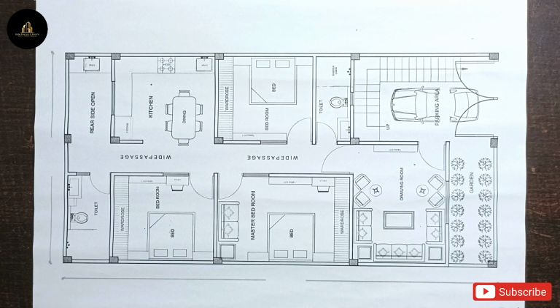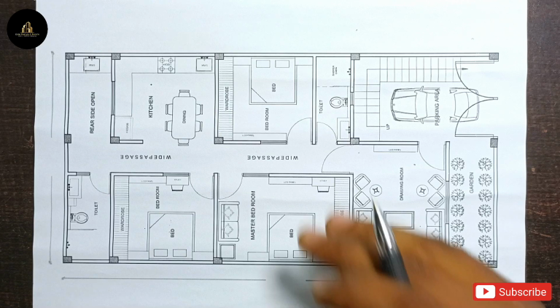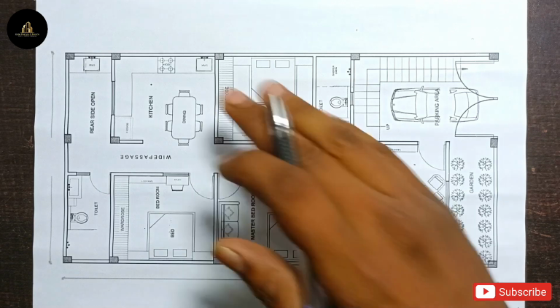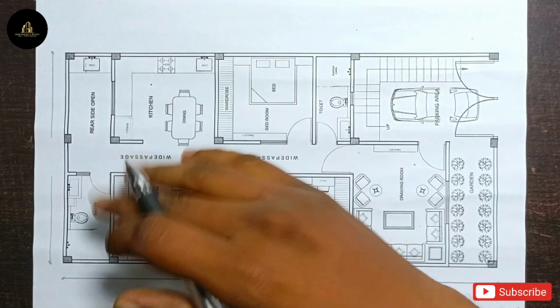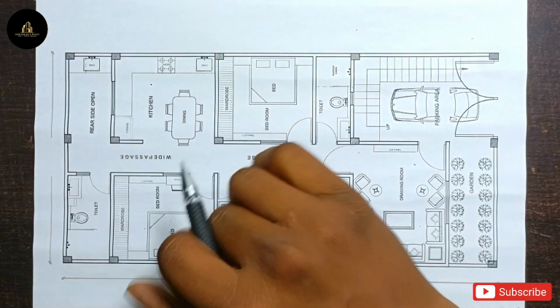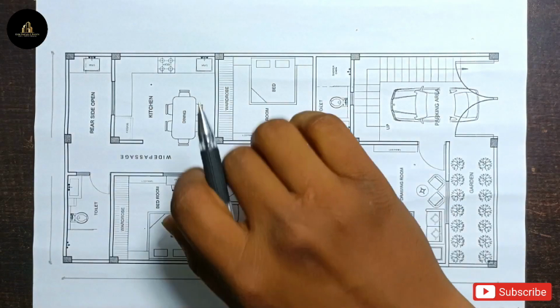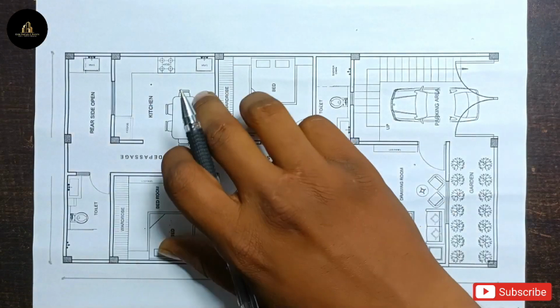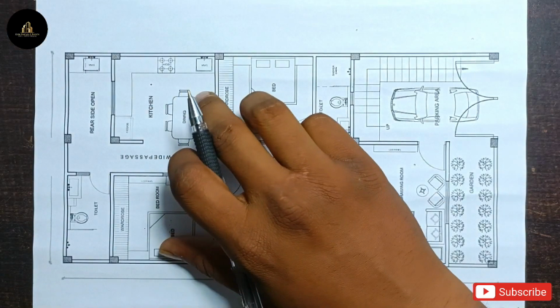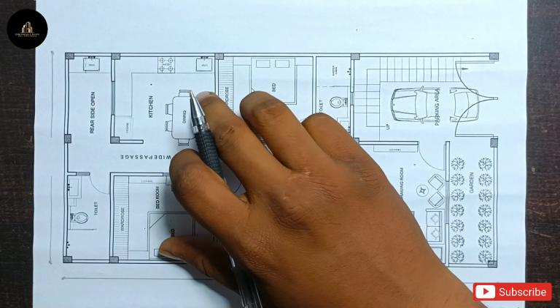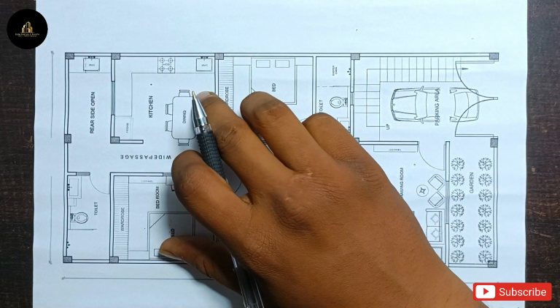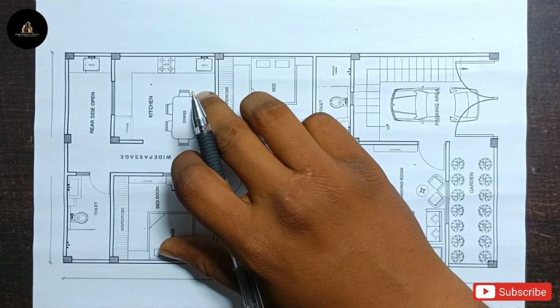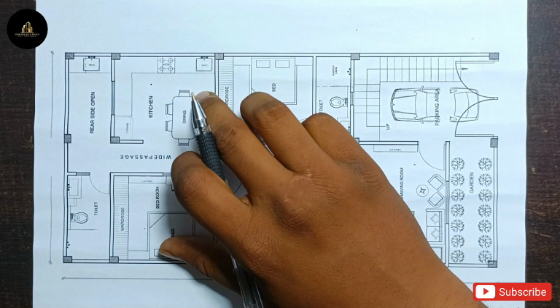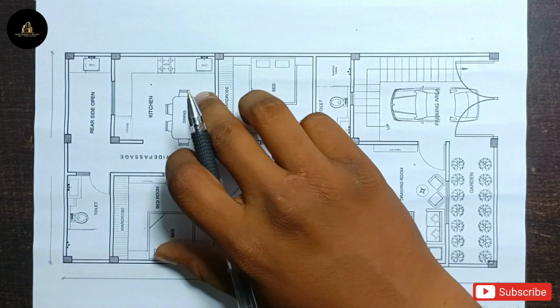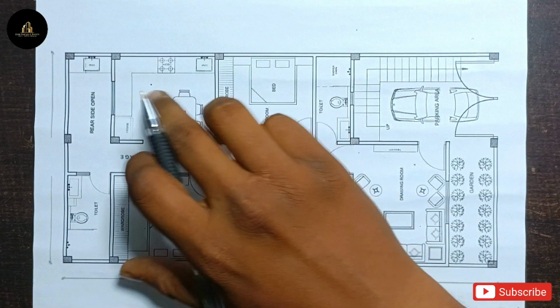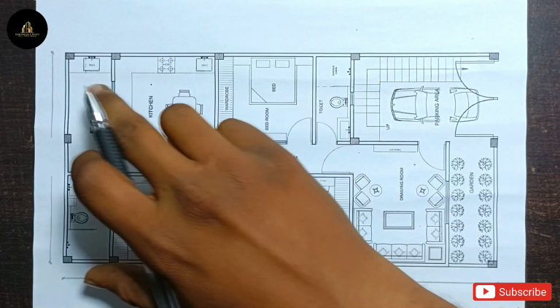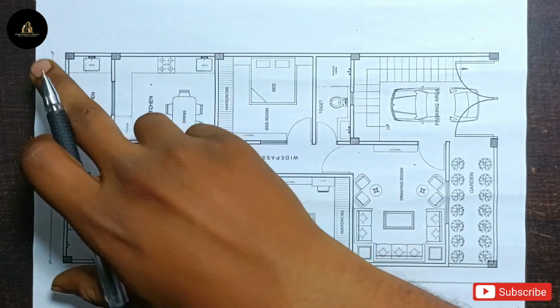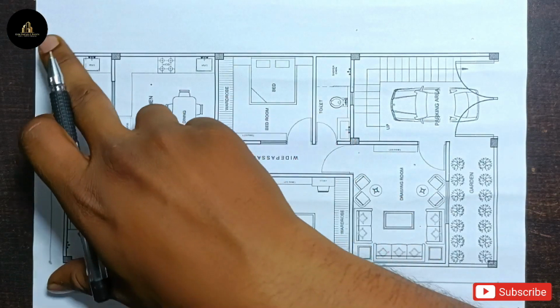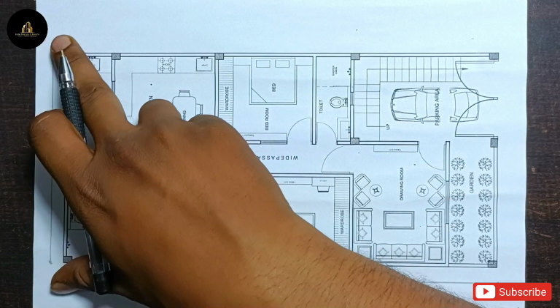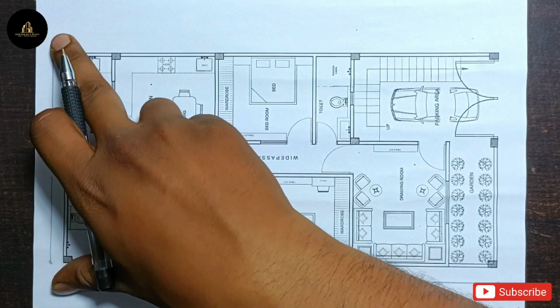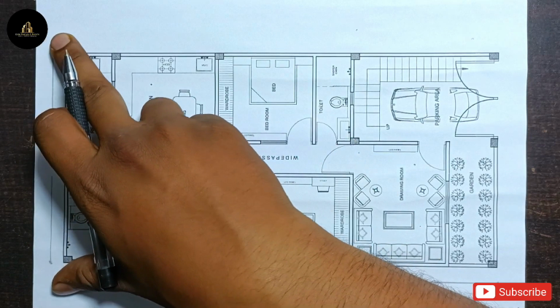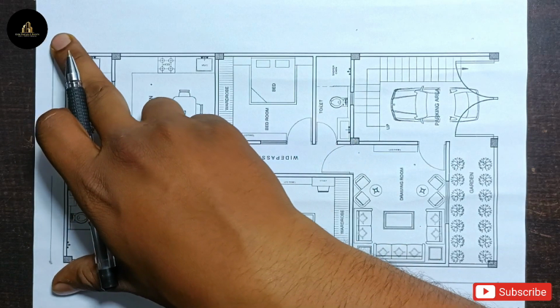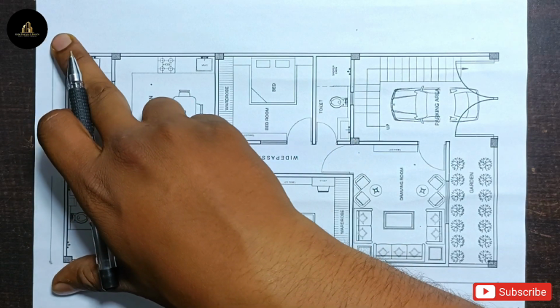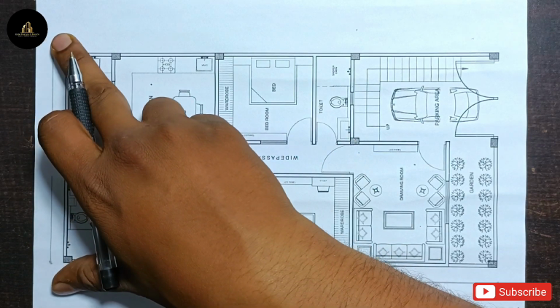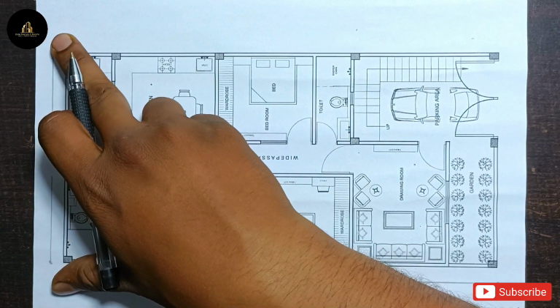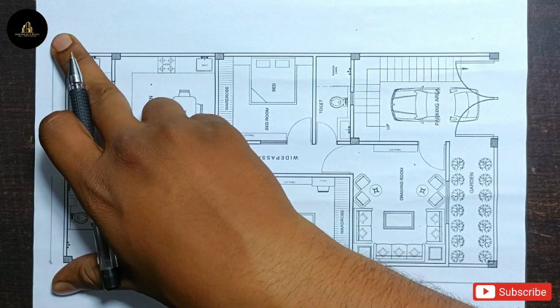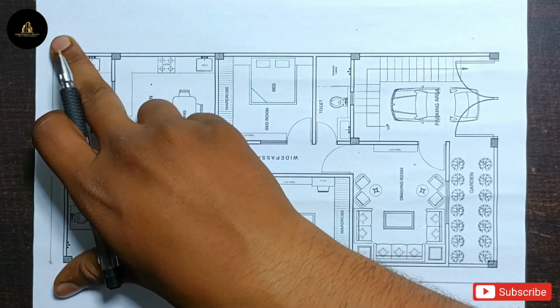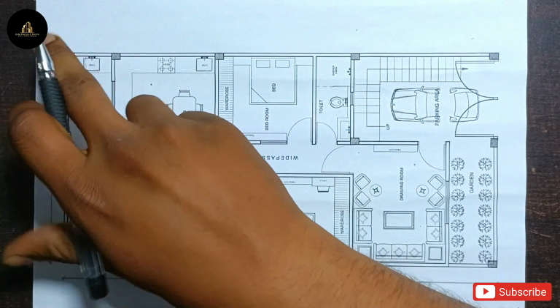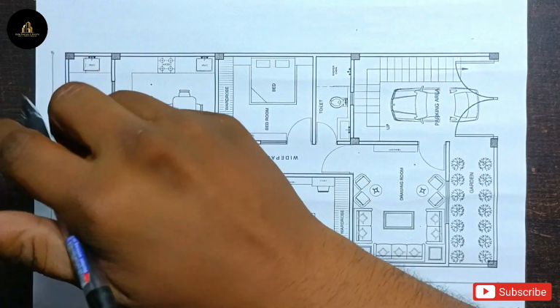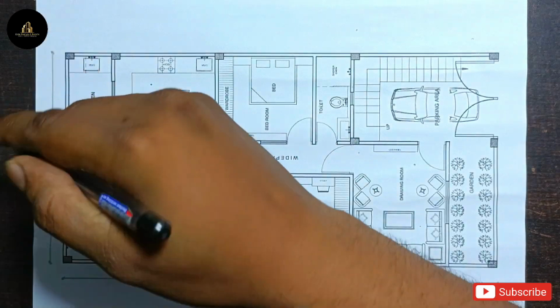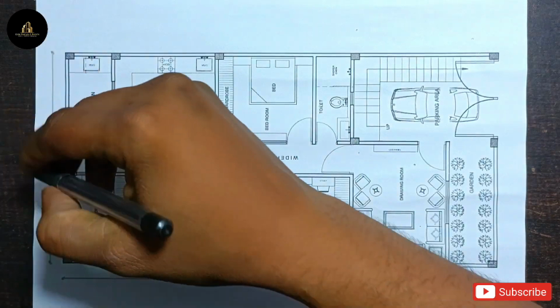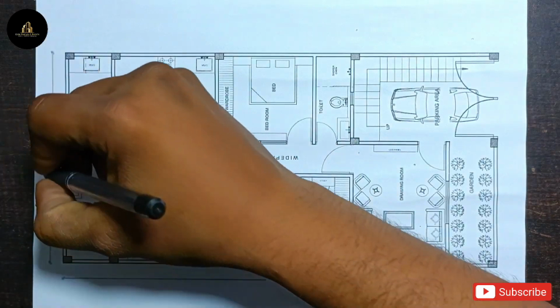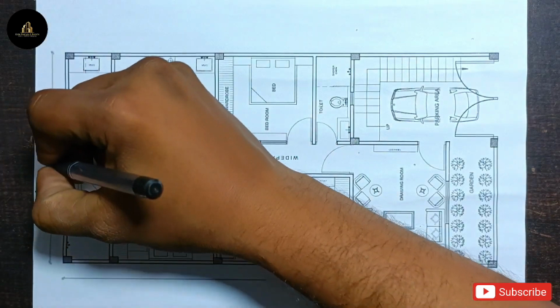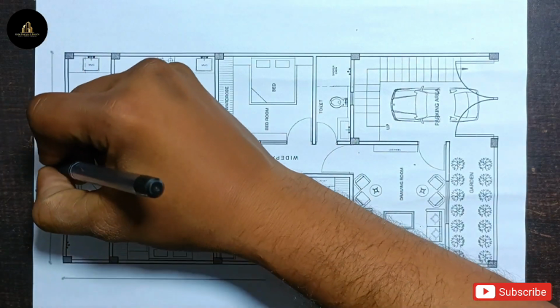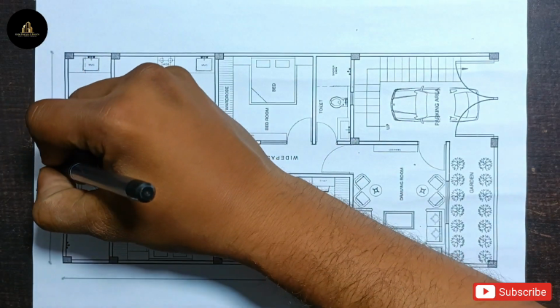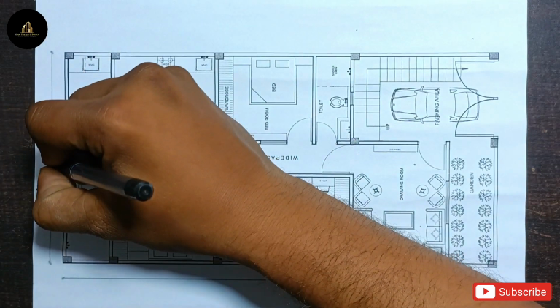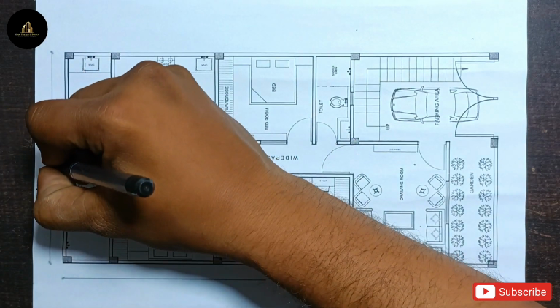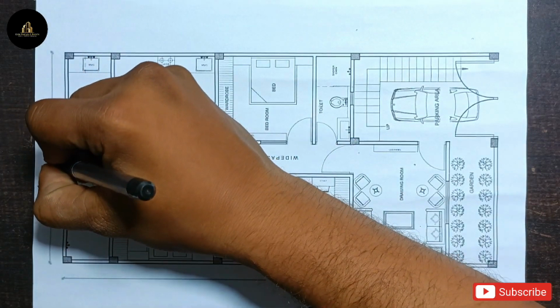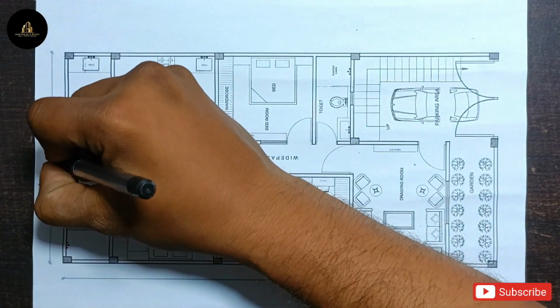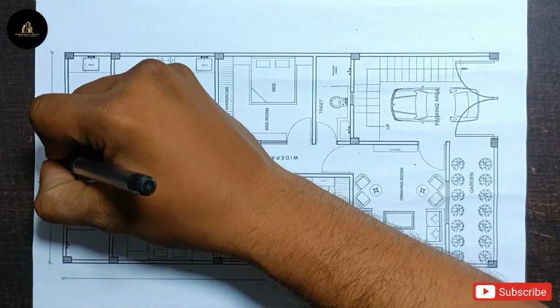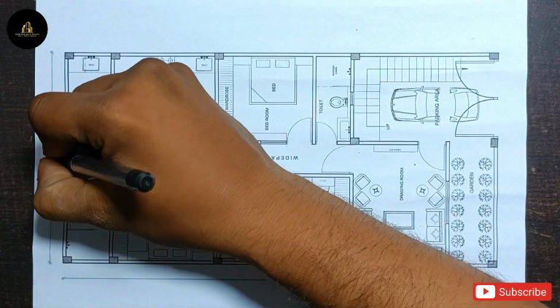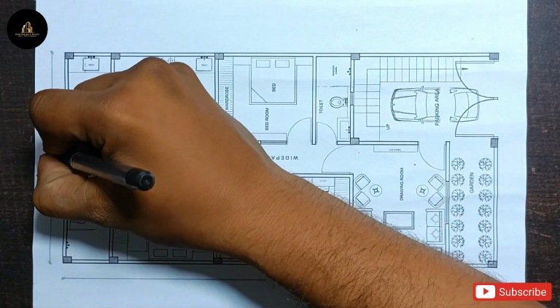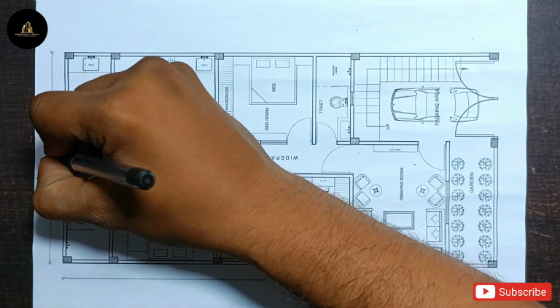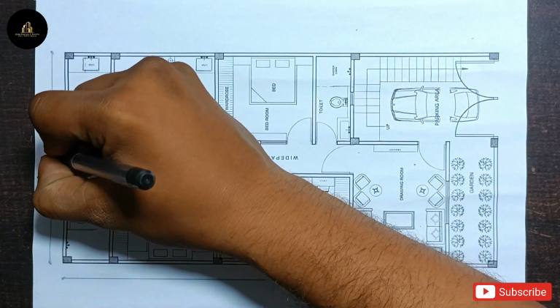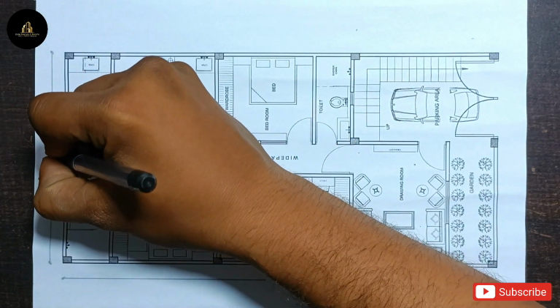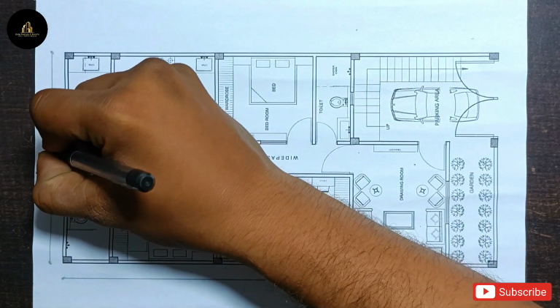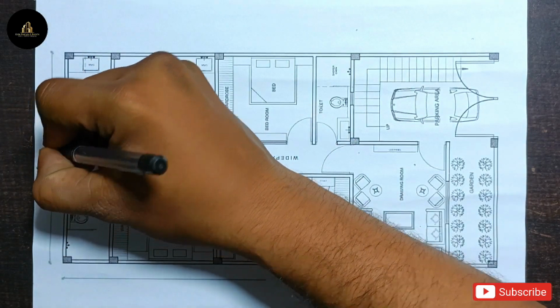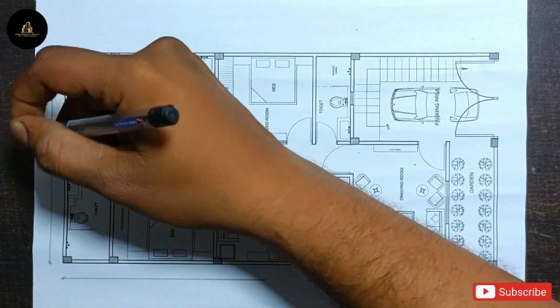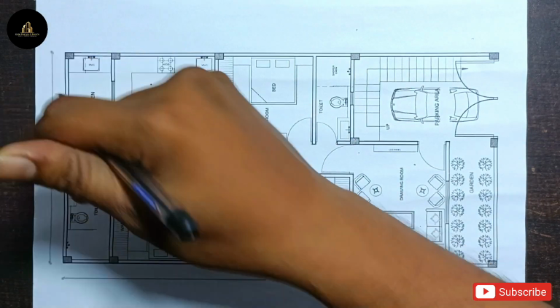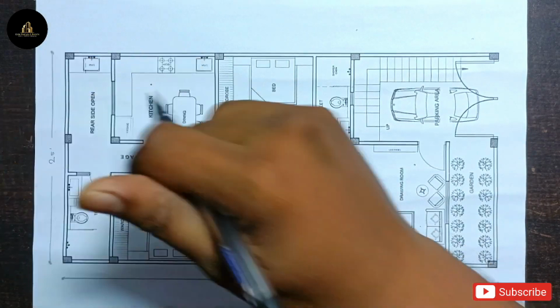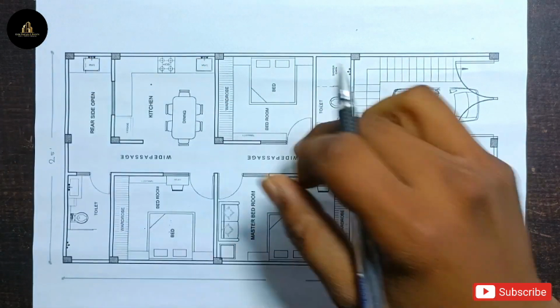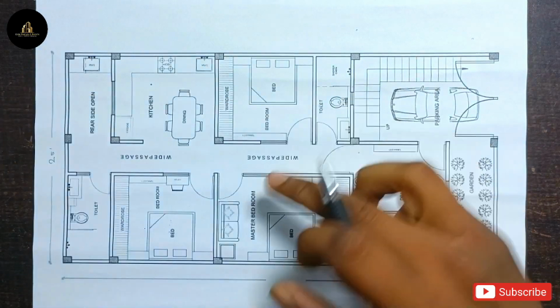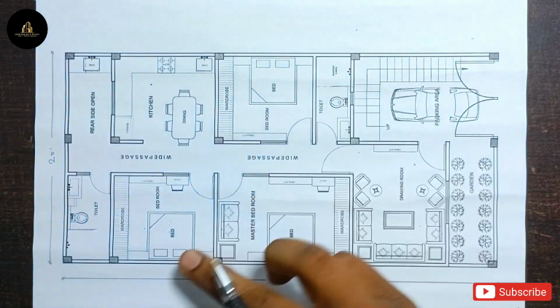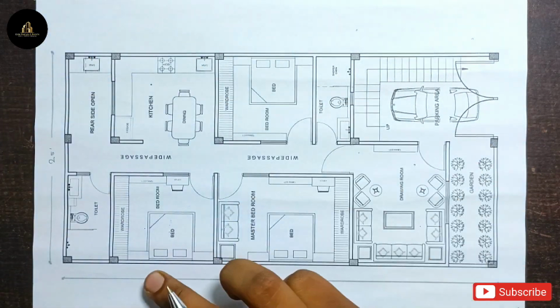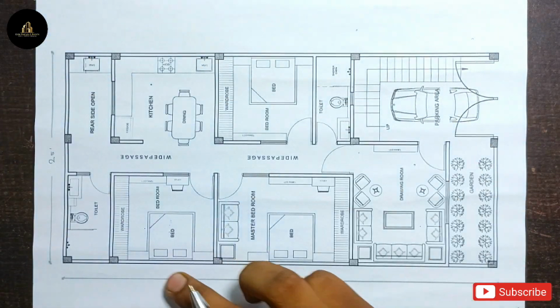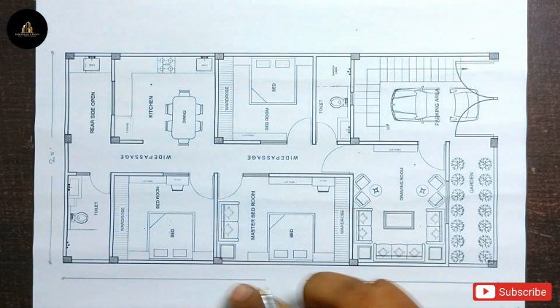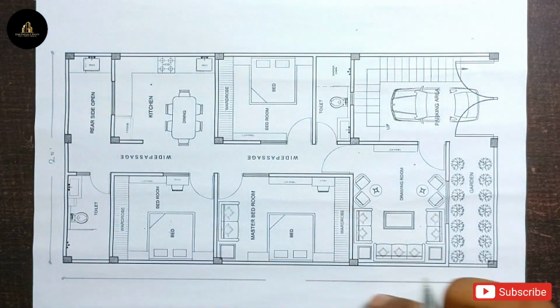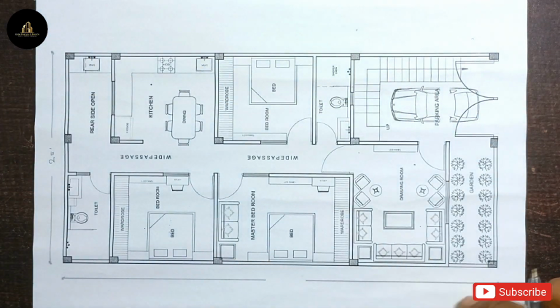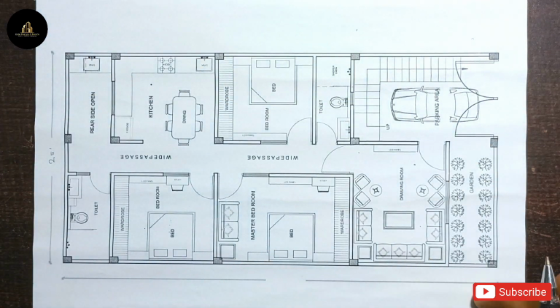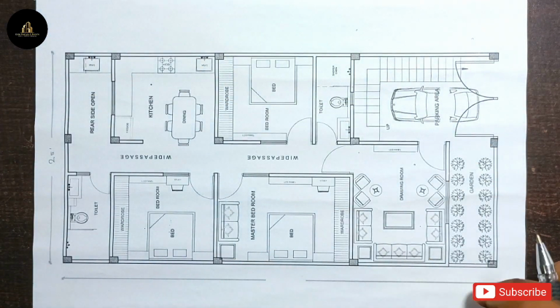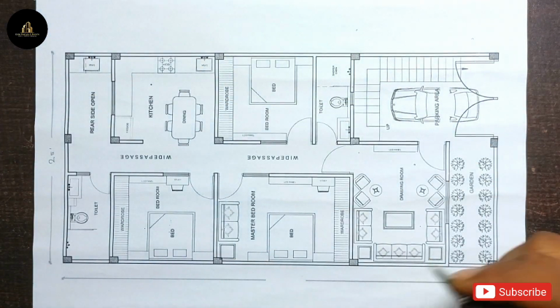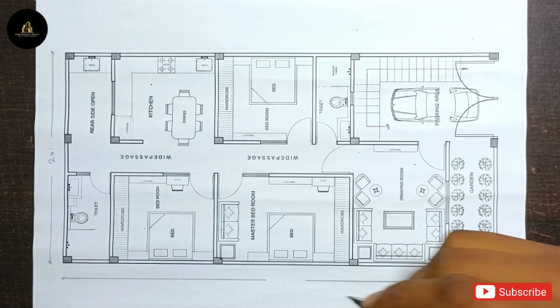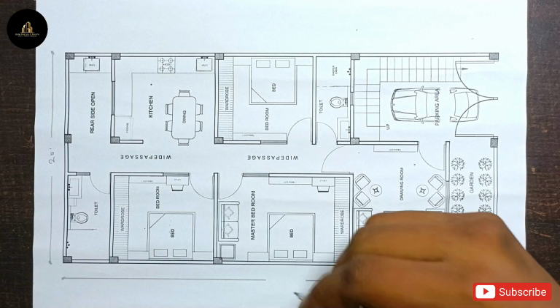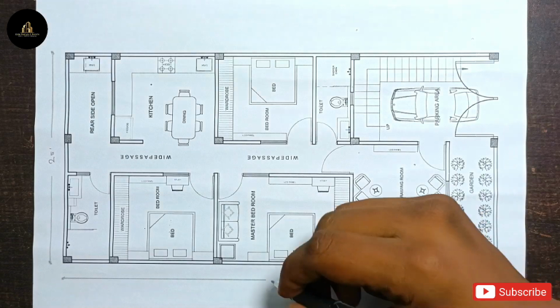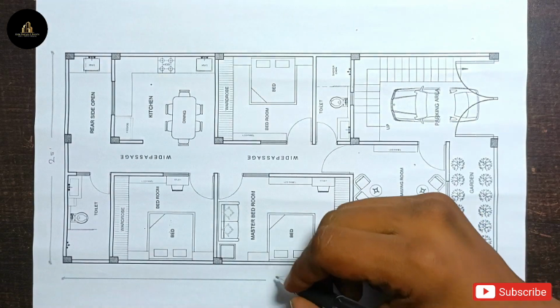So this is our plan today. First, the width will be 25 feet and the length will be 50 feet.